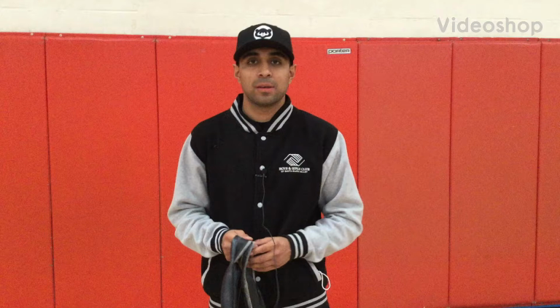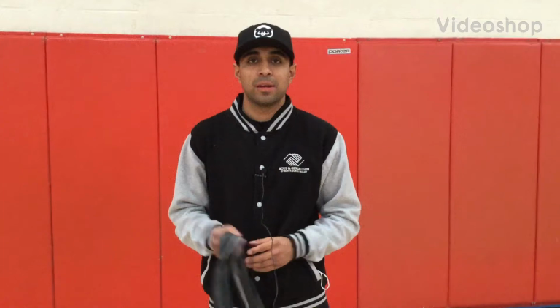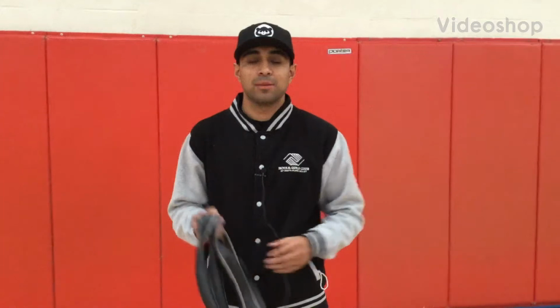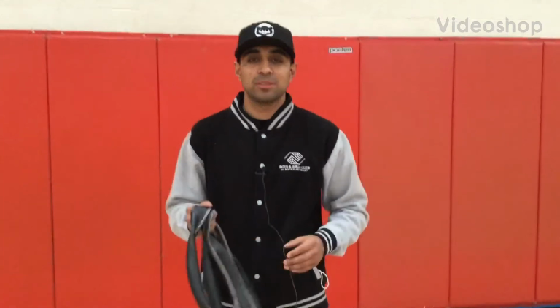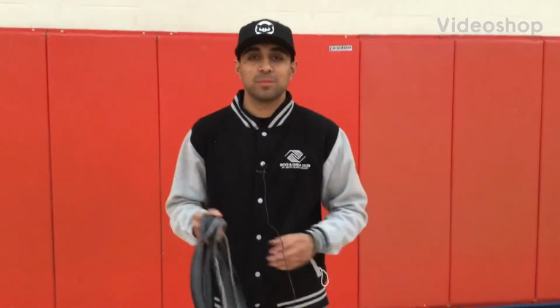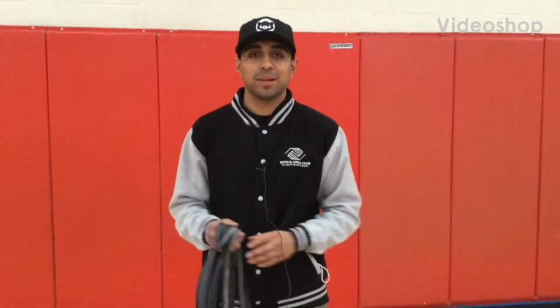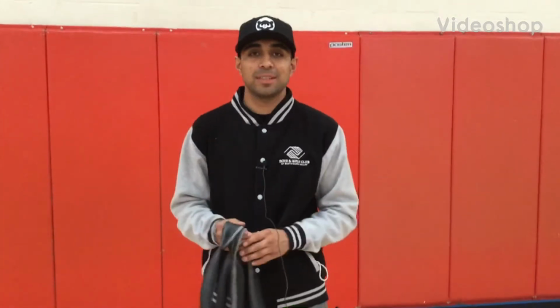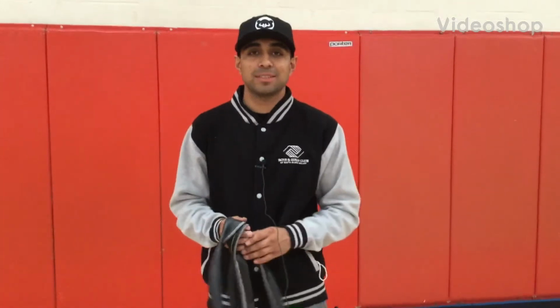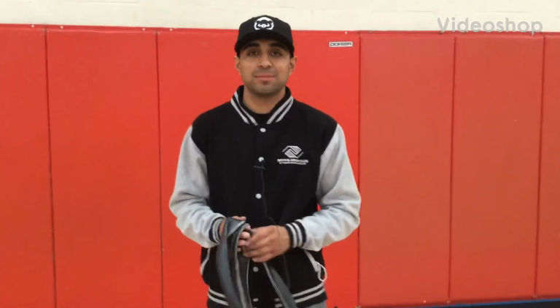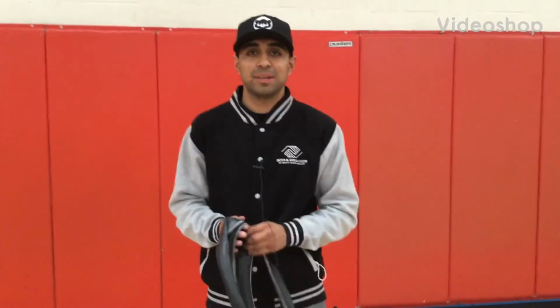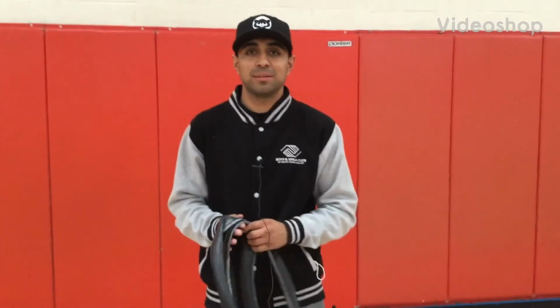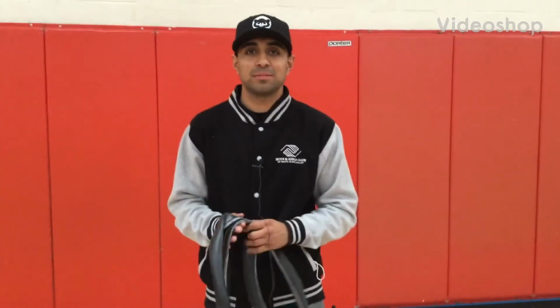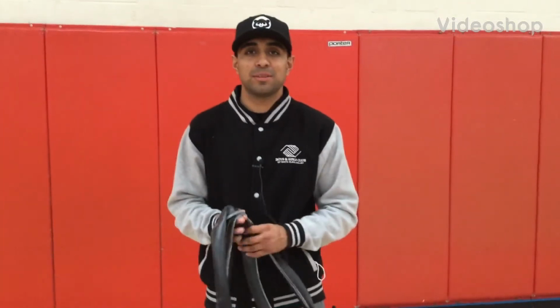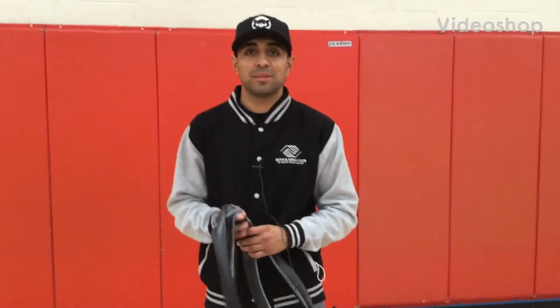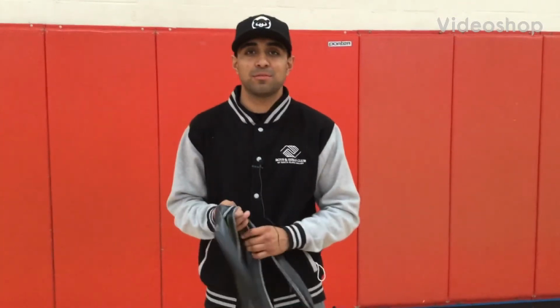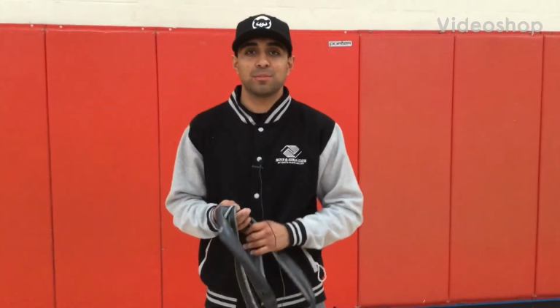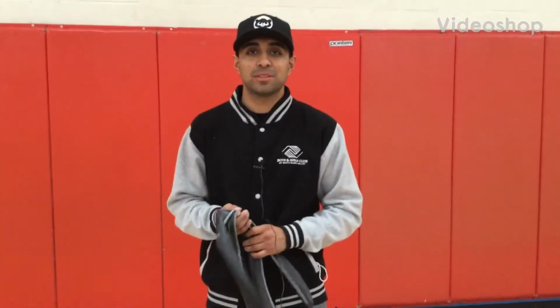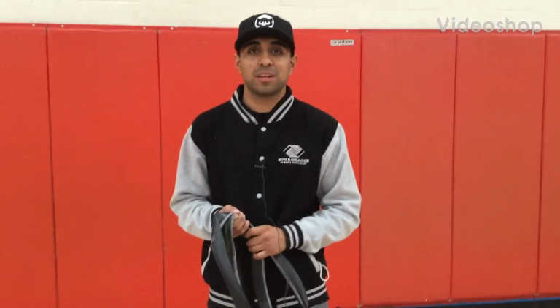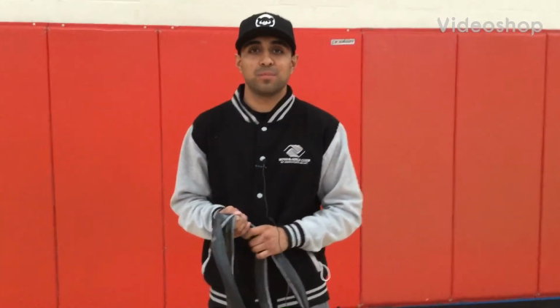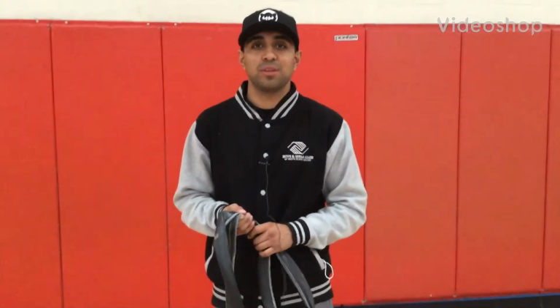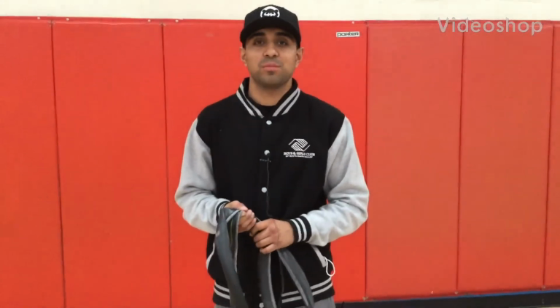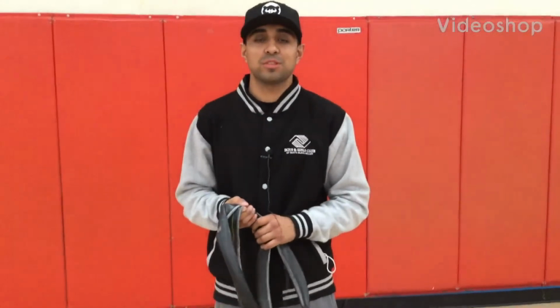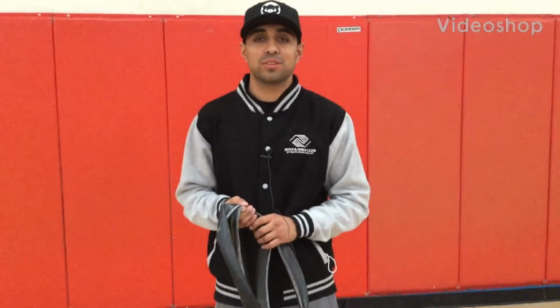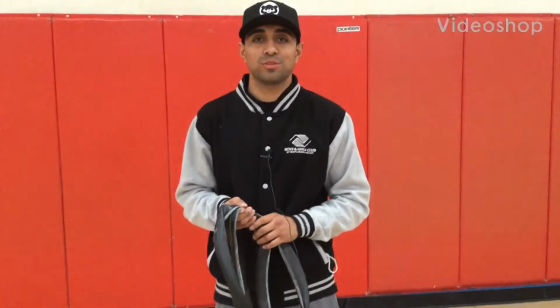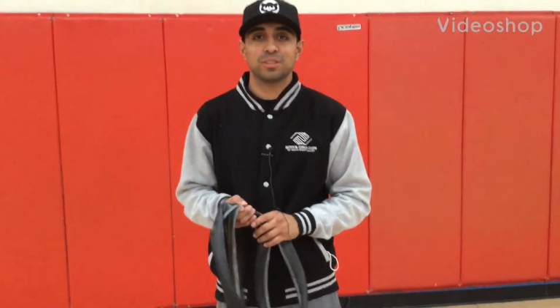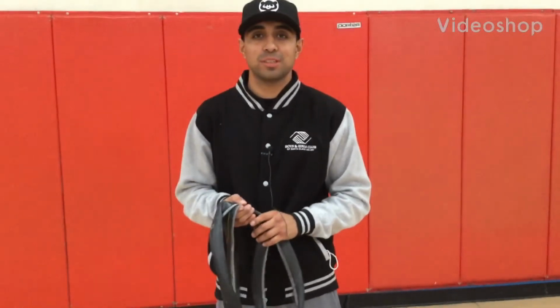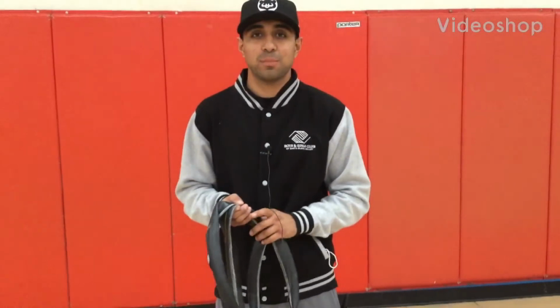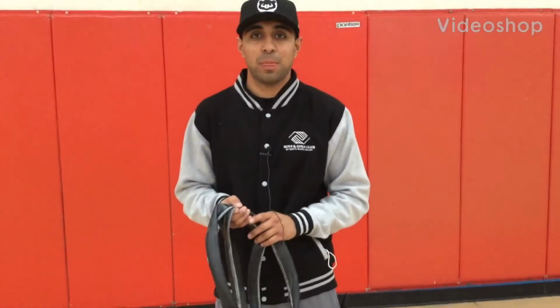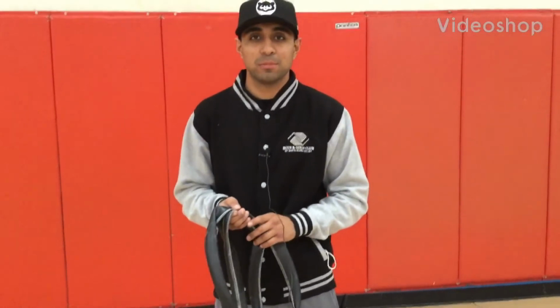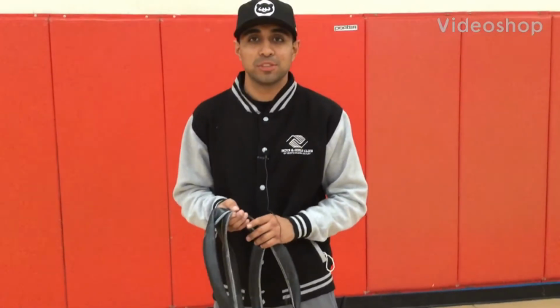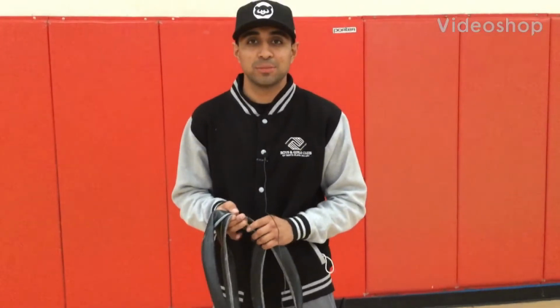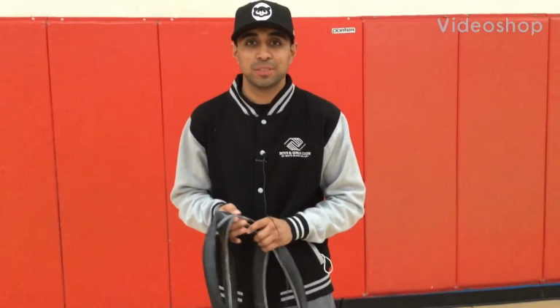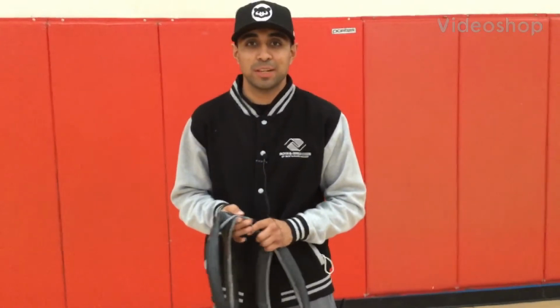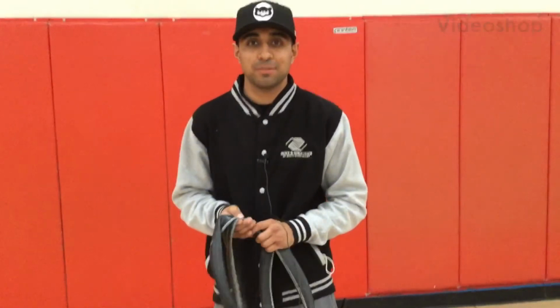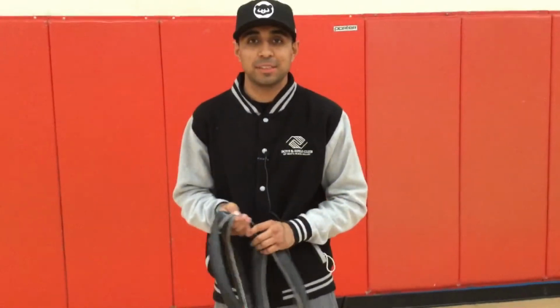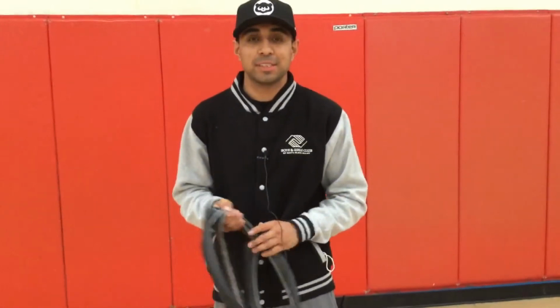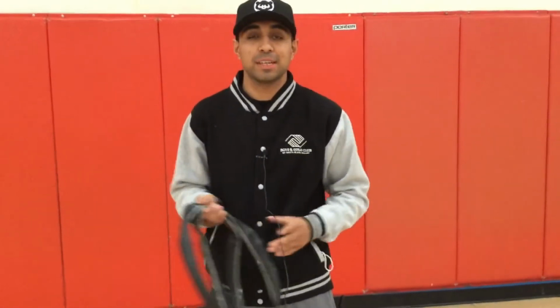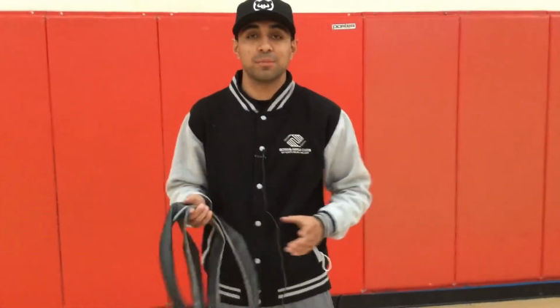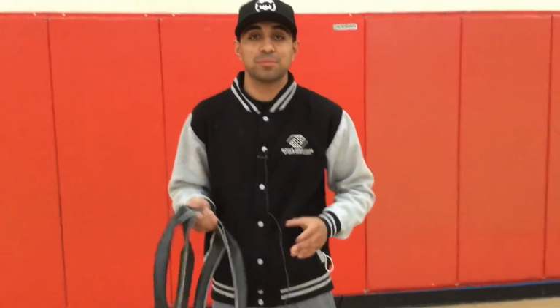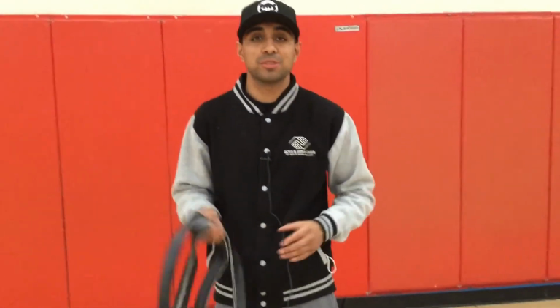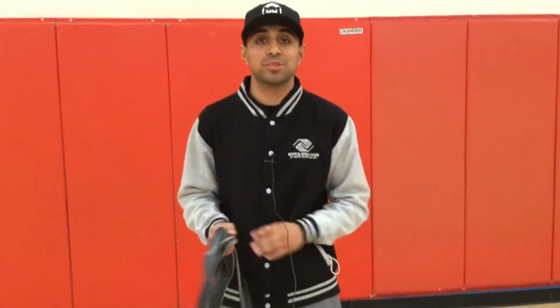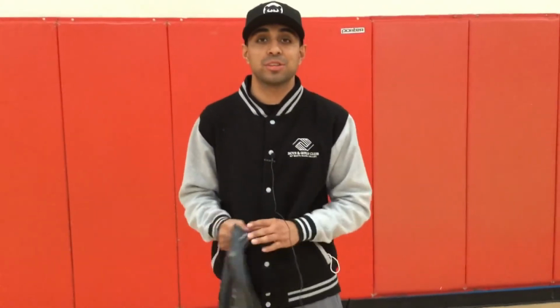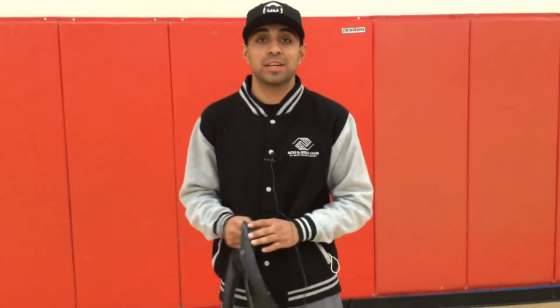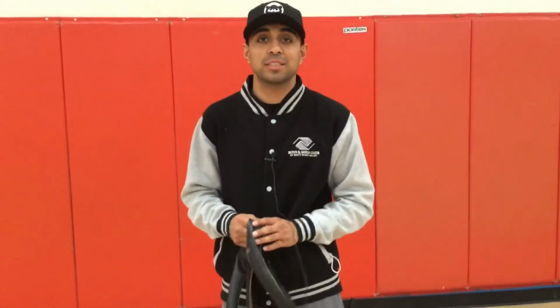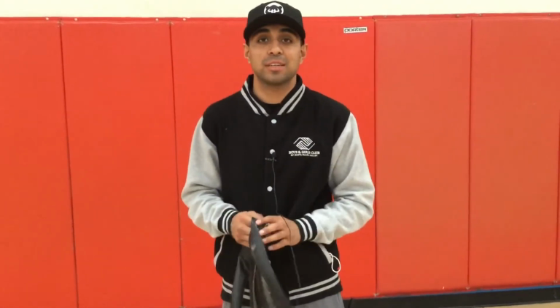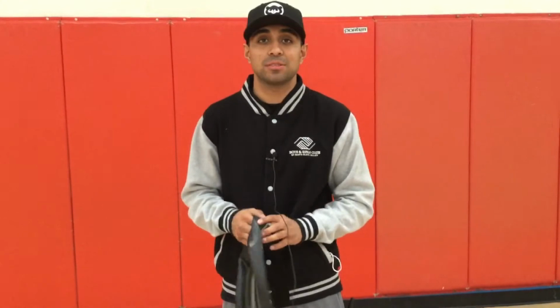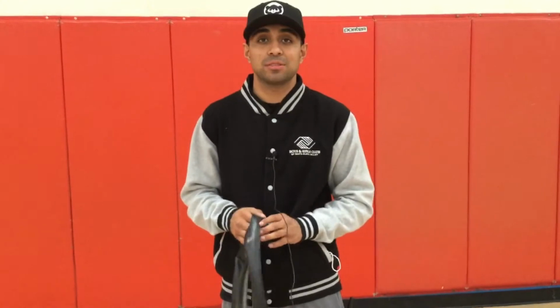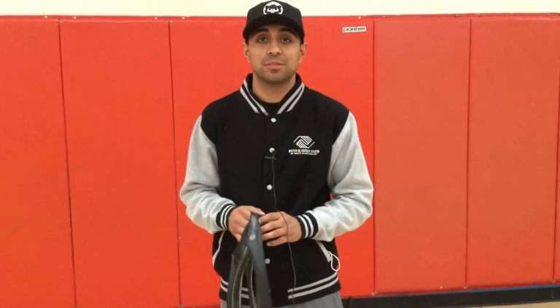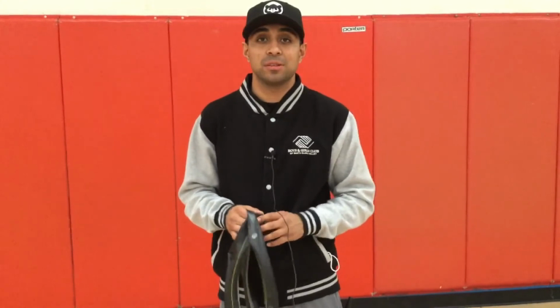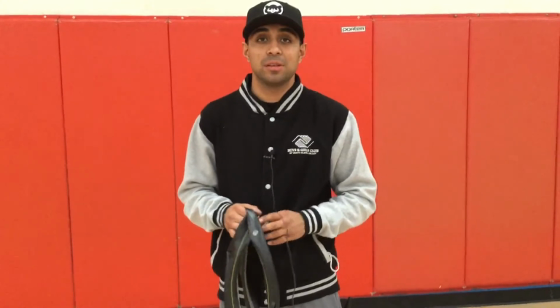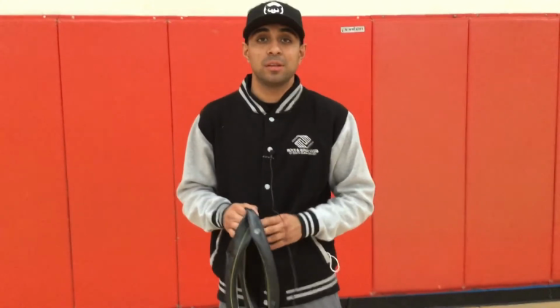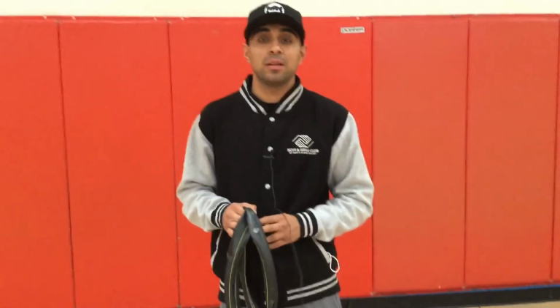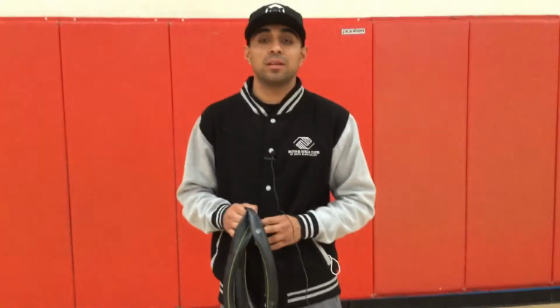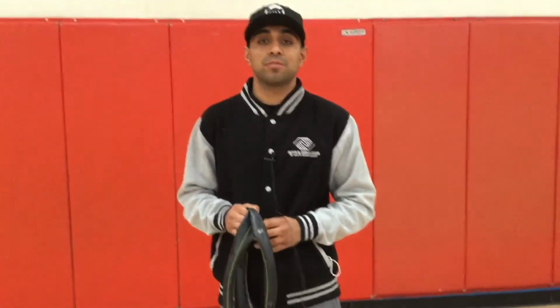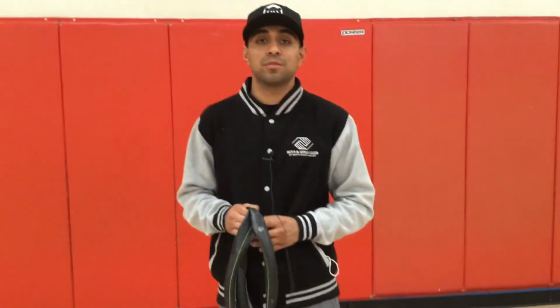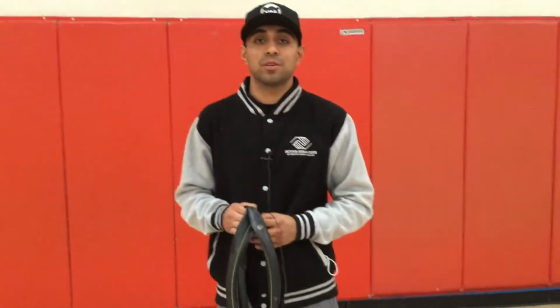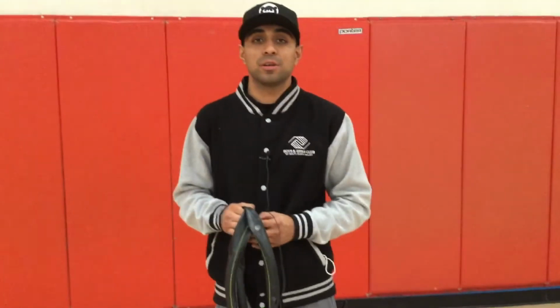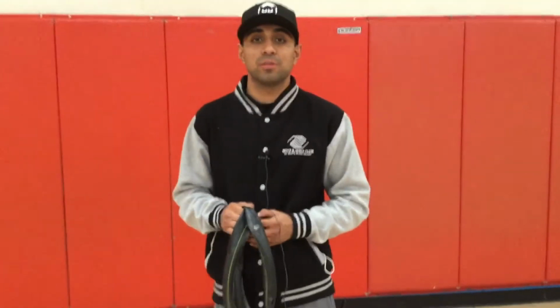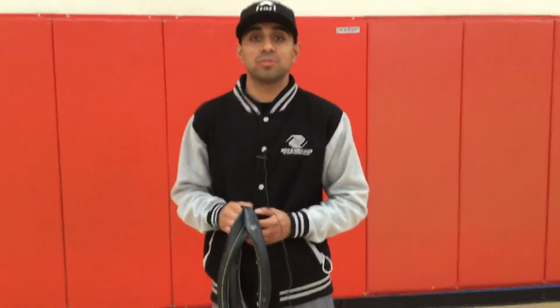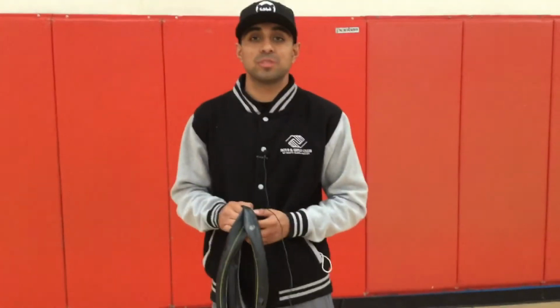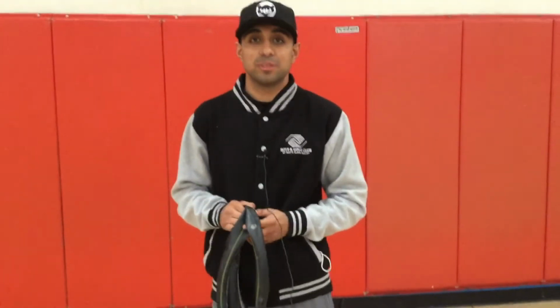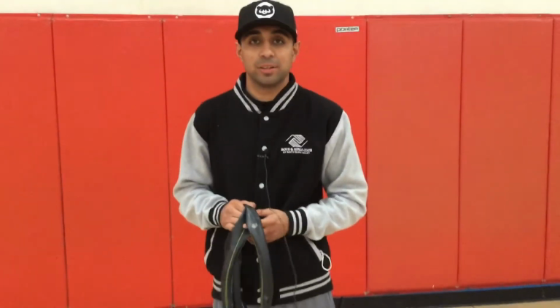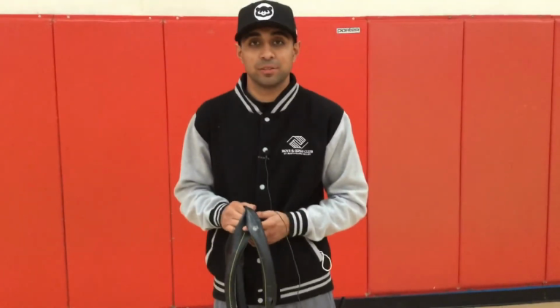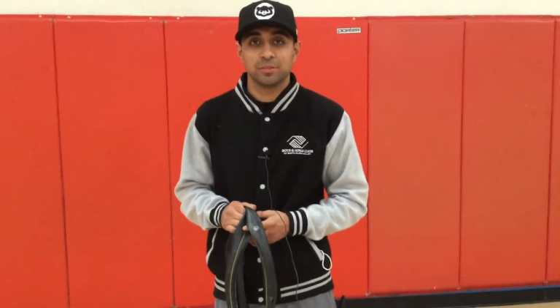Hey, what's up guys? My name is Eric from the Santa Paula Boys and Girls Club. I'm the gym staff and today I'm going to be showing you guys how to look for holes in your inner tube.